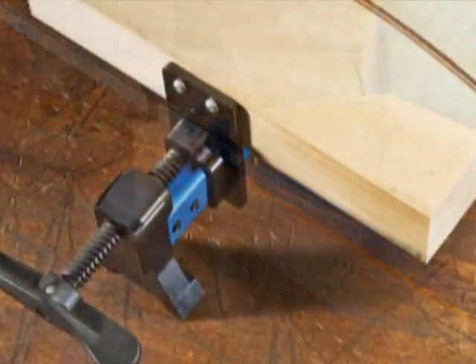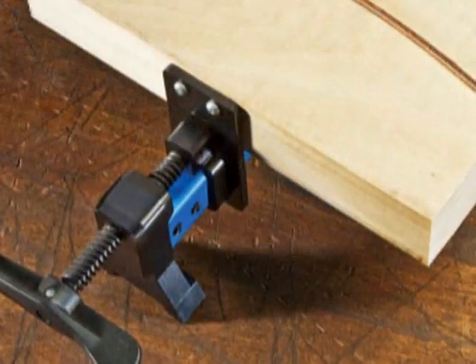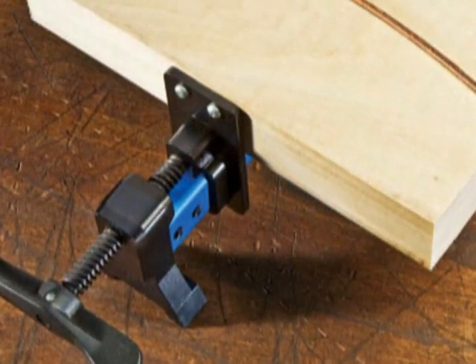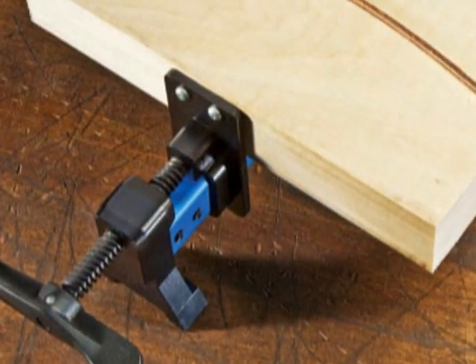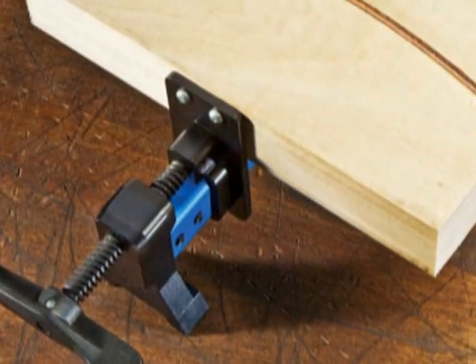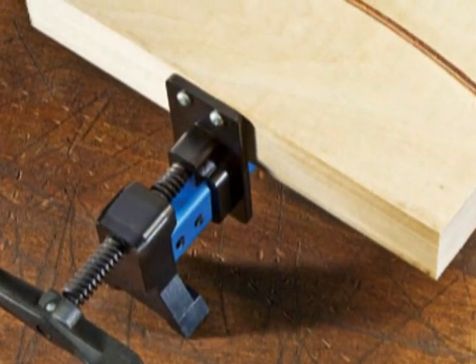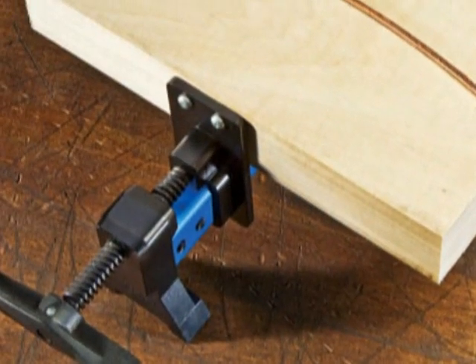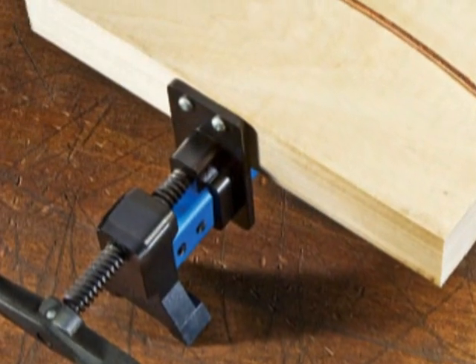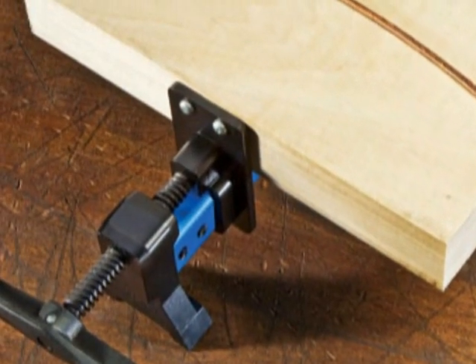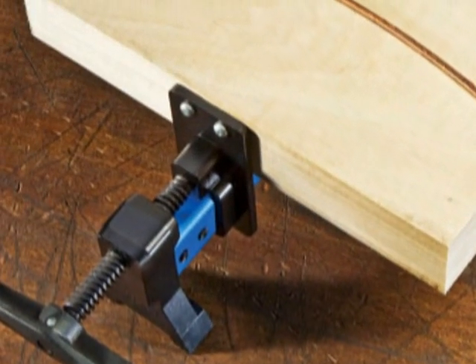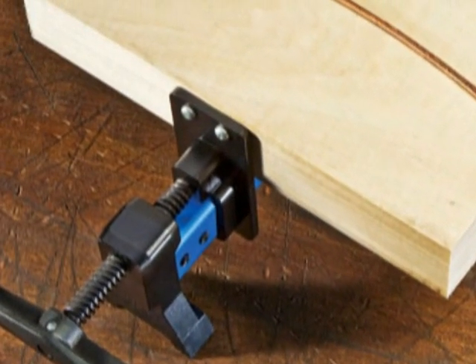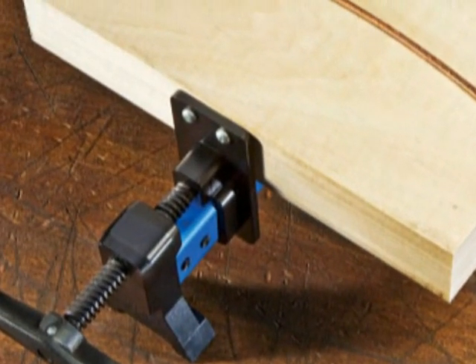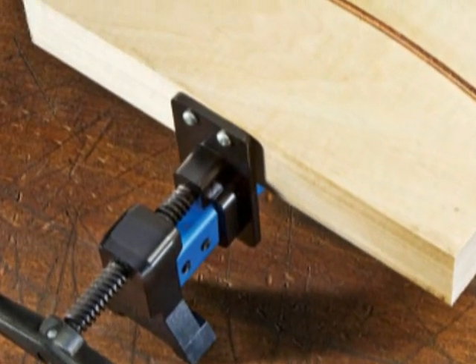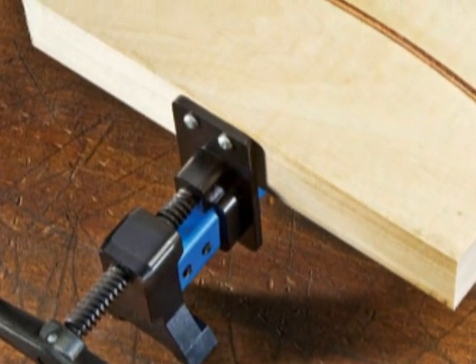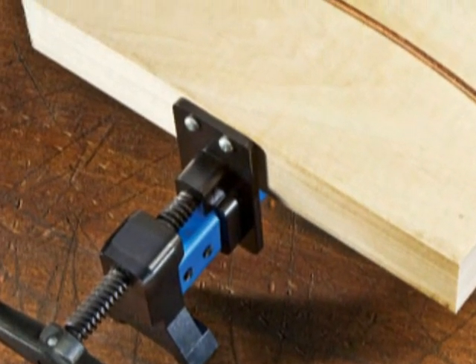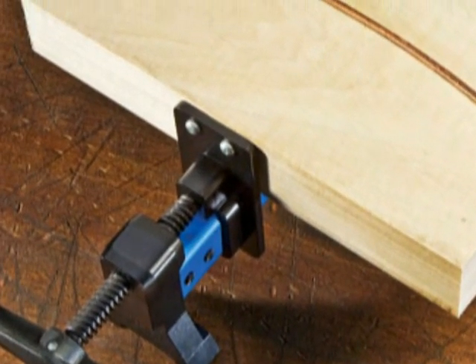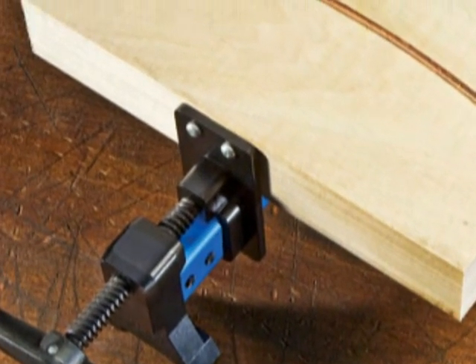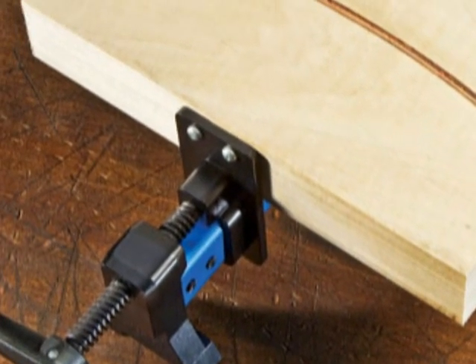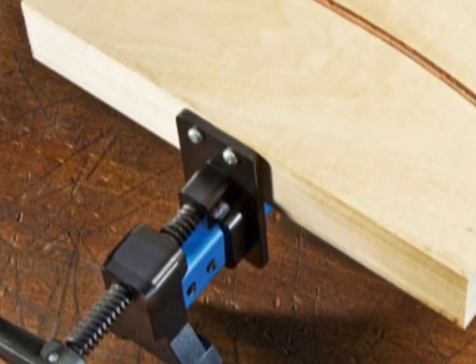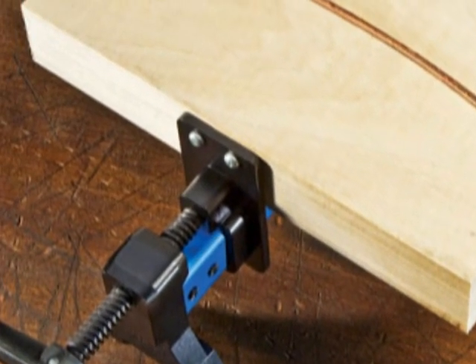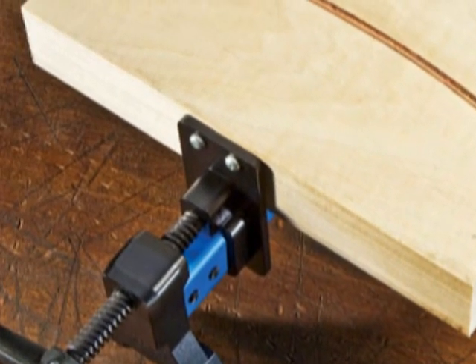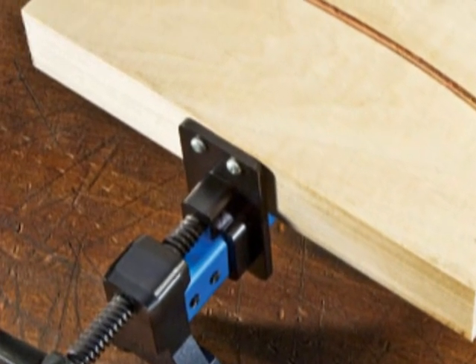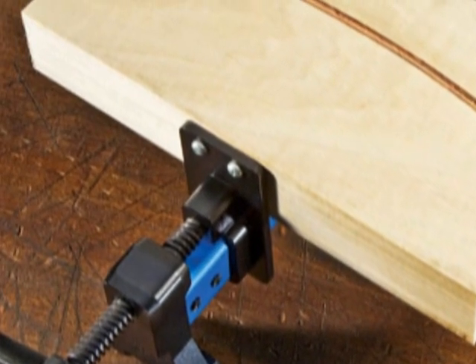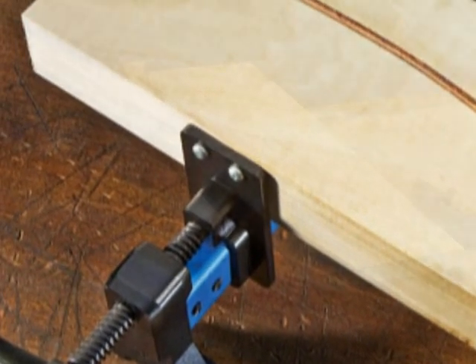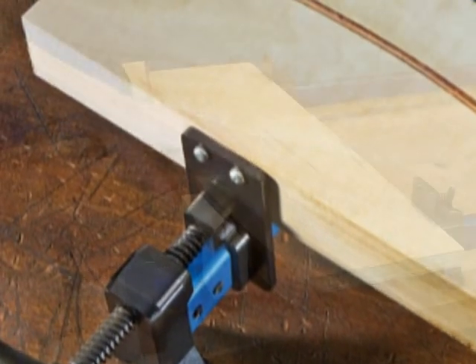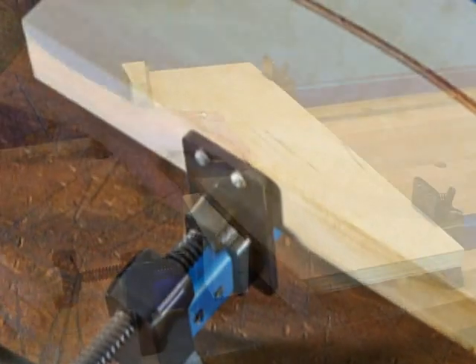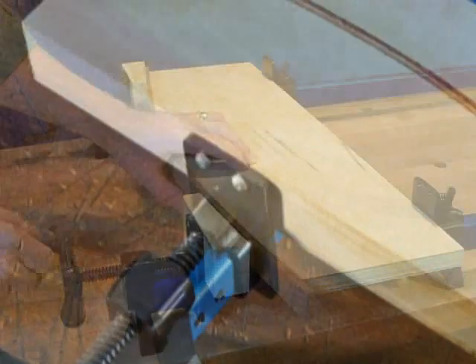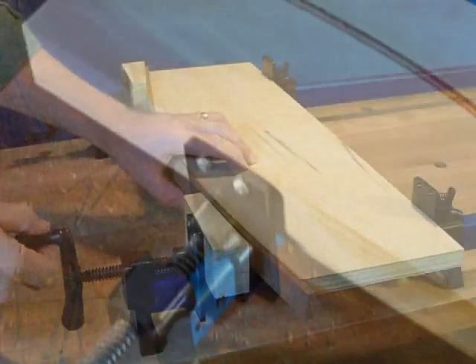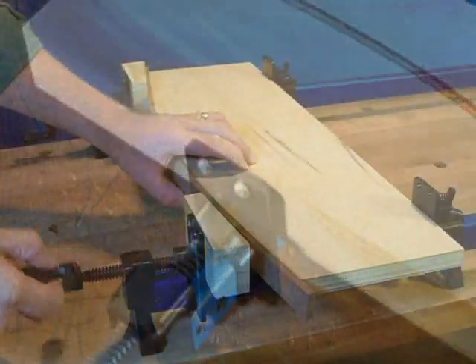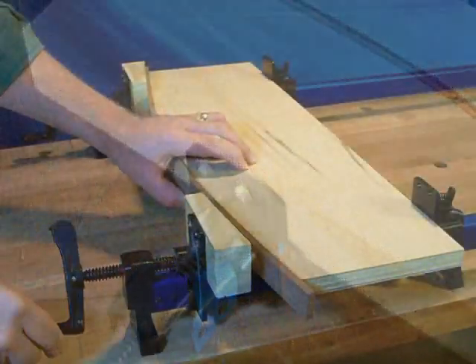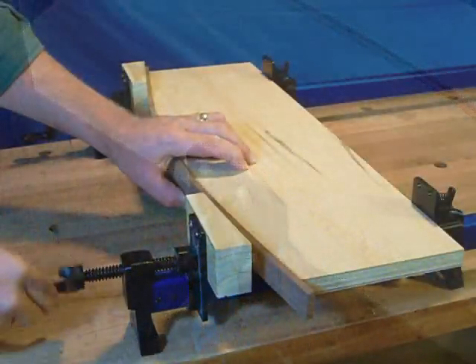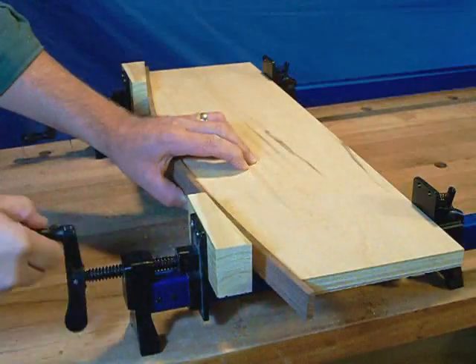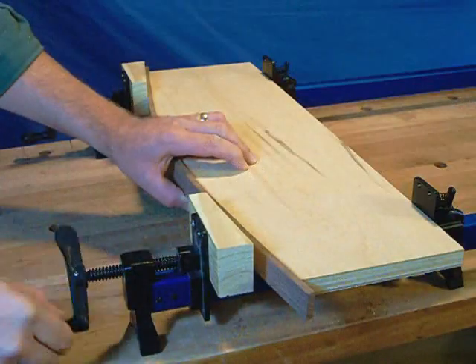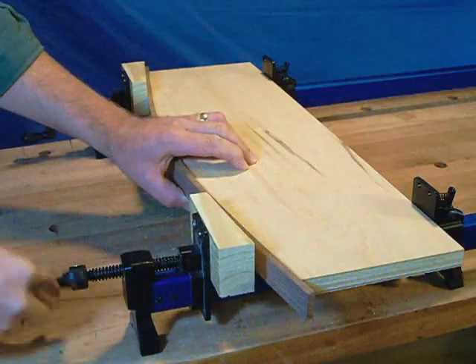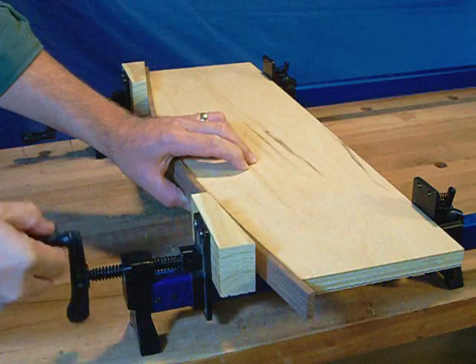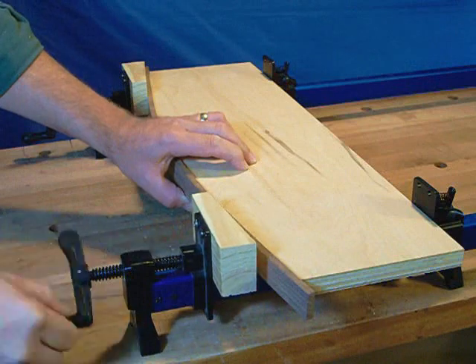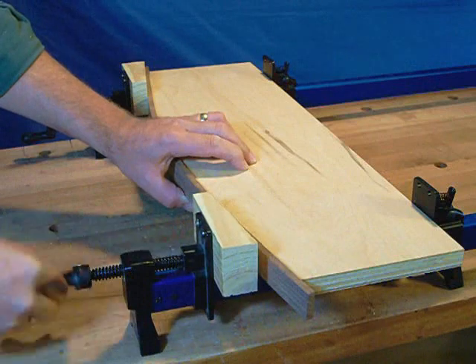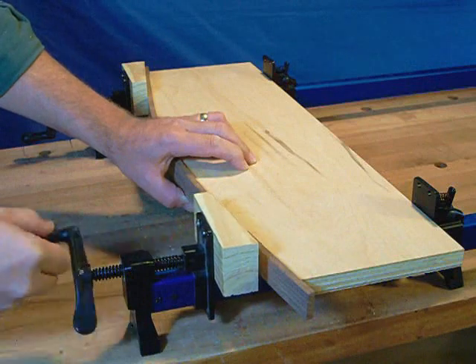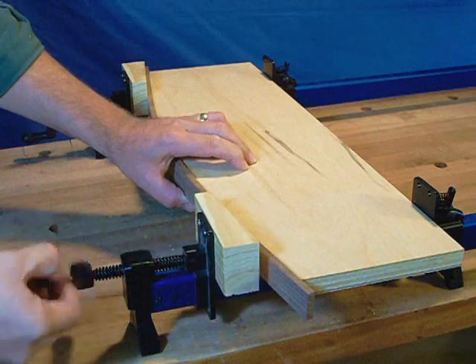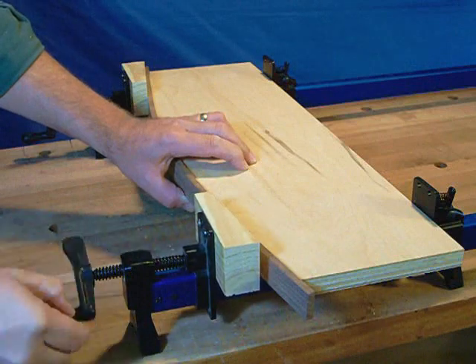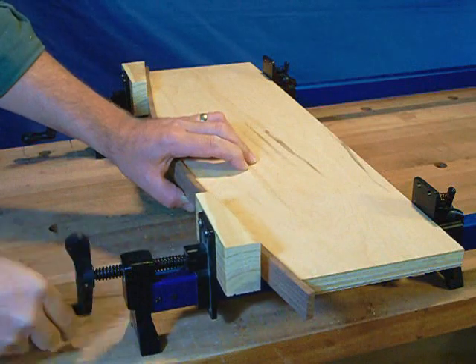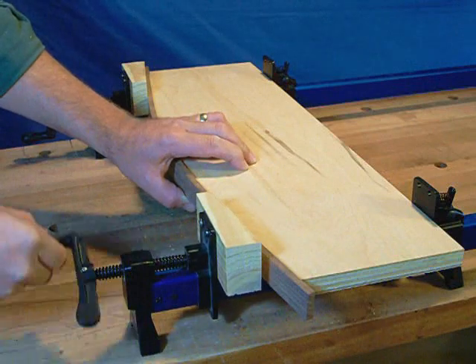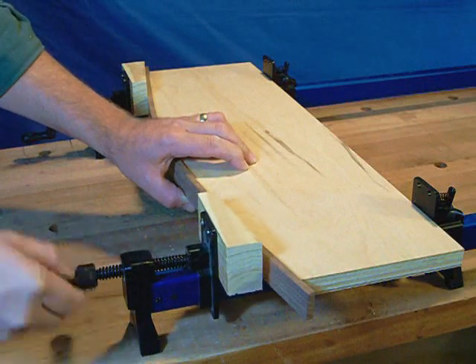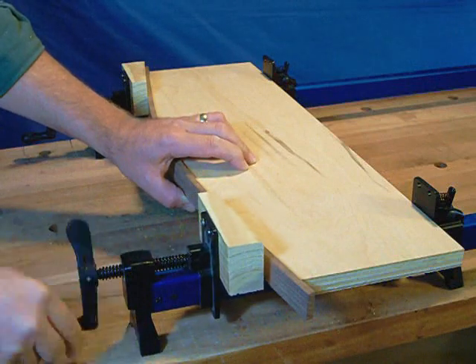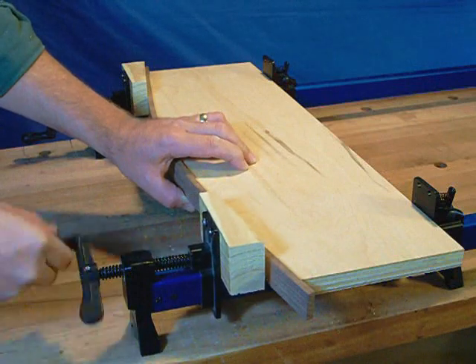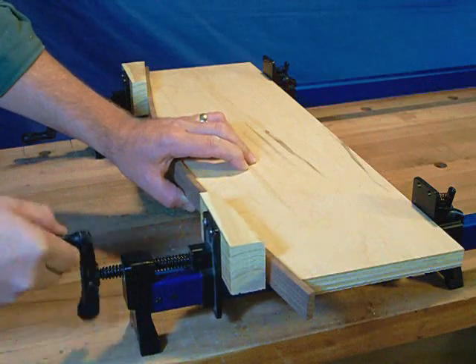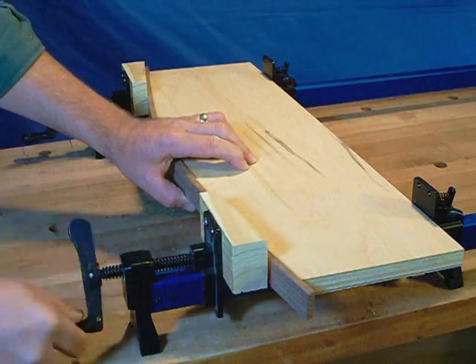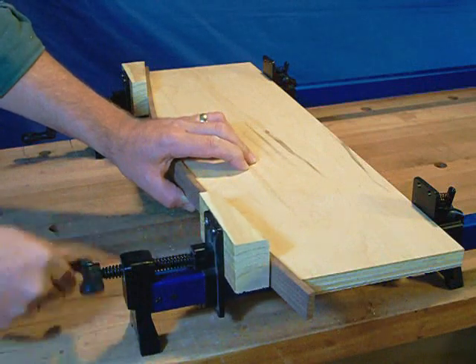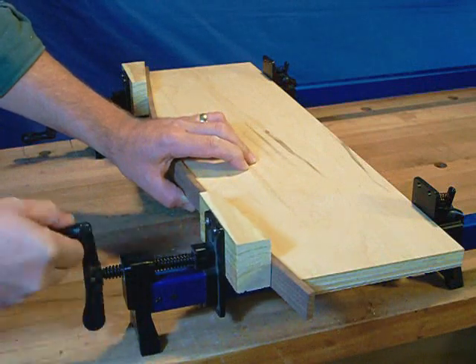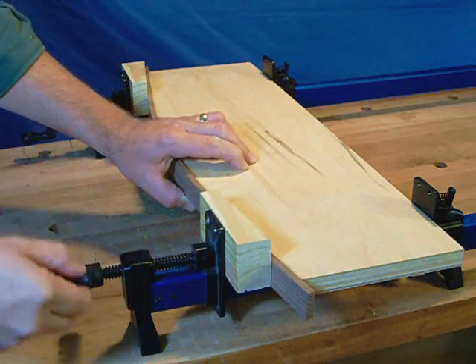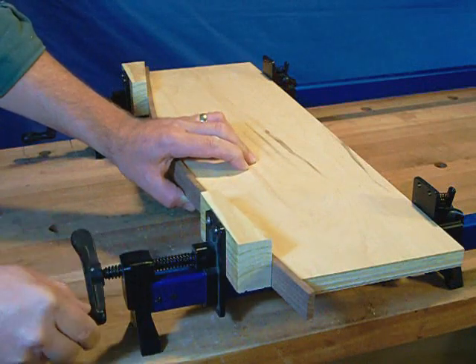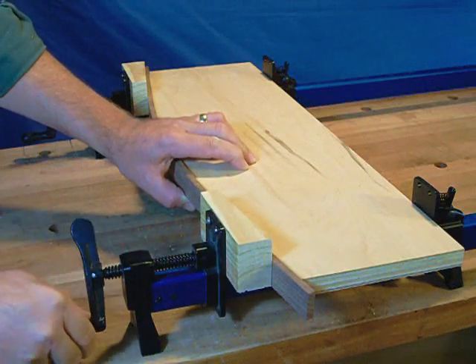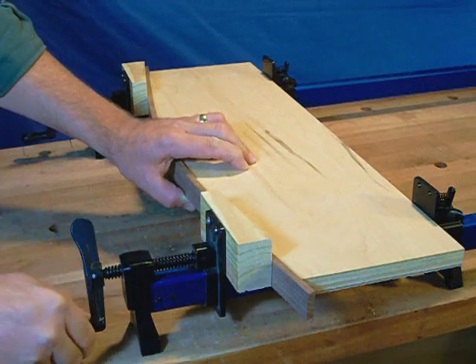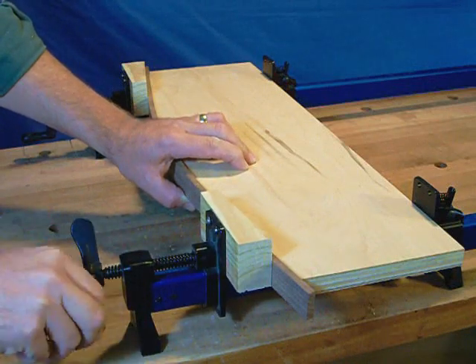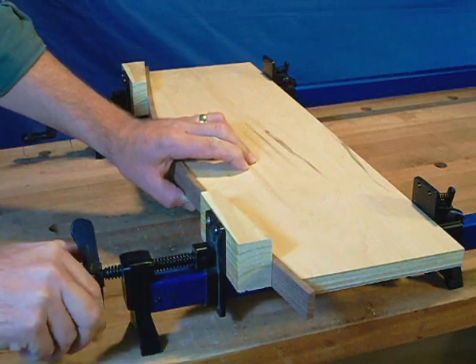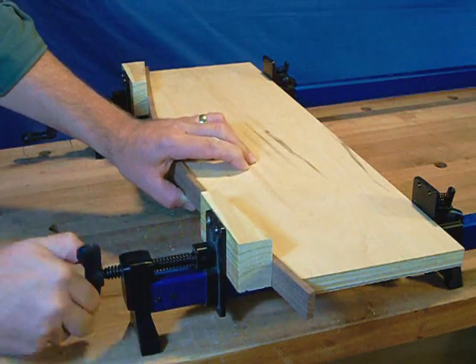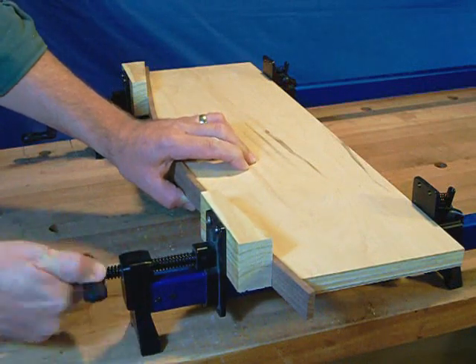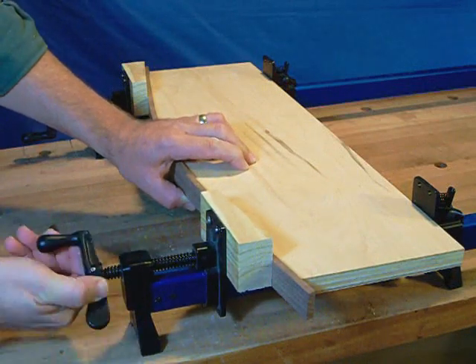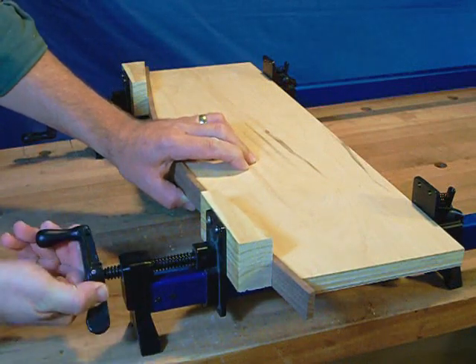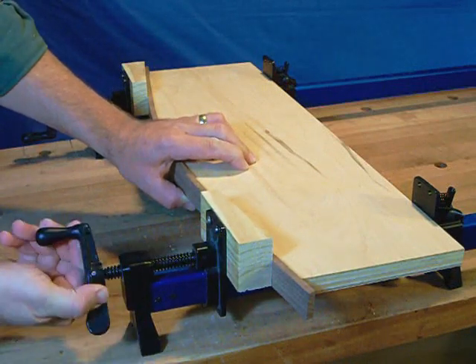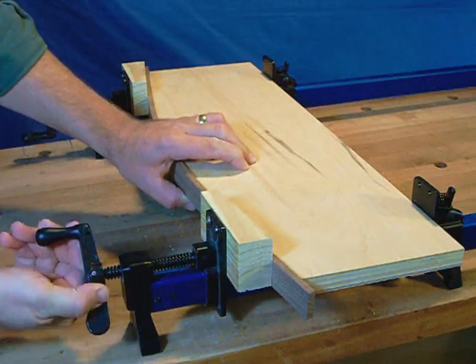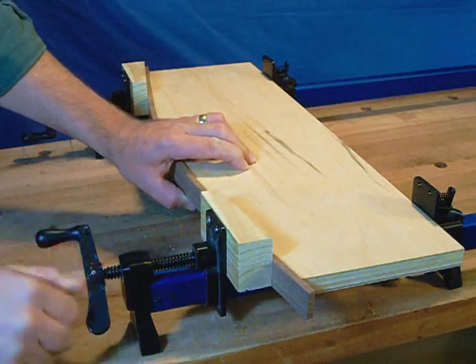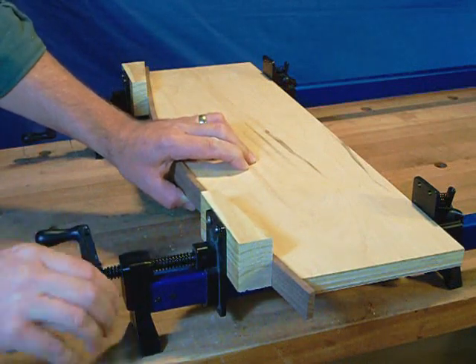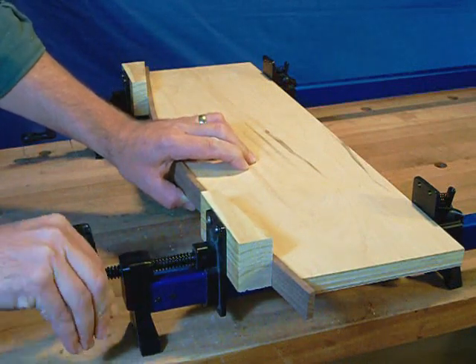The clamp faces are pre-bored for adding shop-built pads to protect your project or adapt to non-linear shapes.